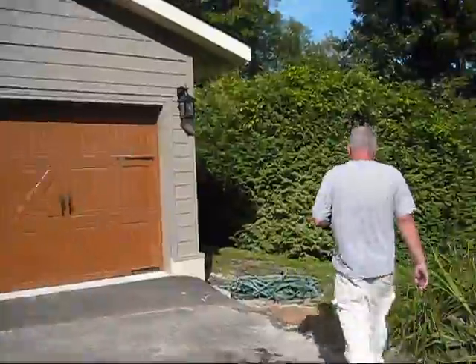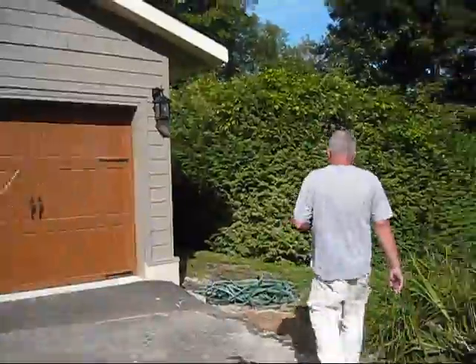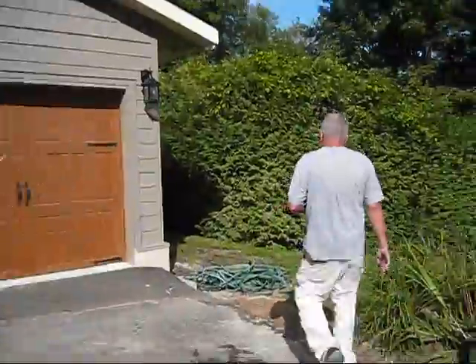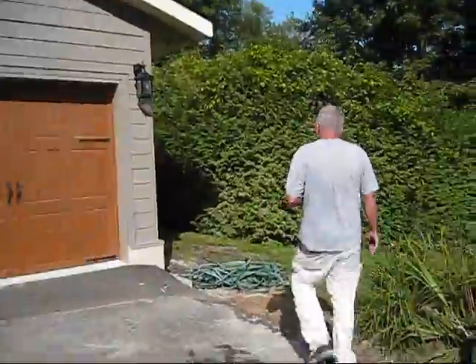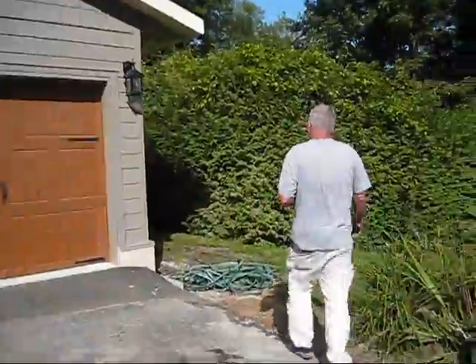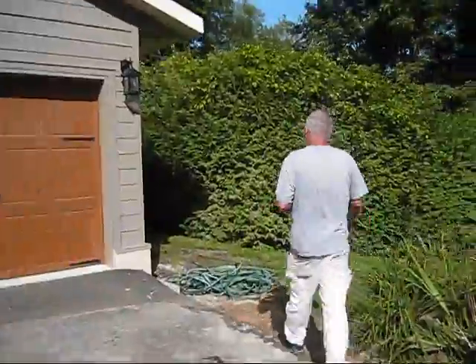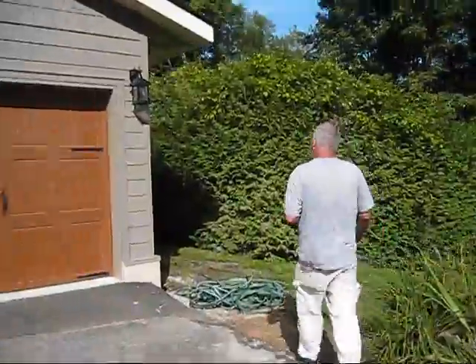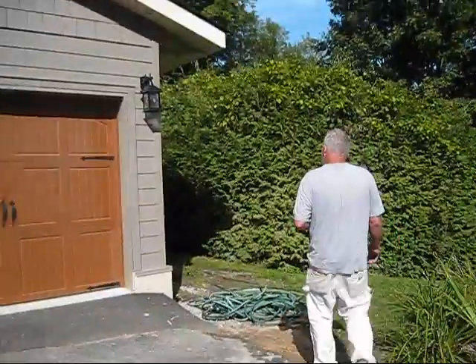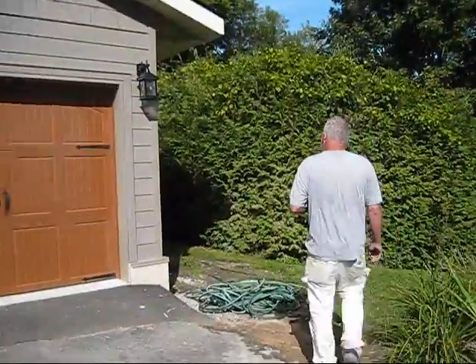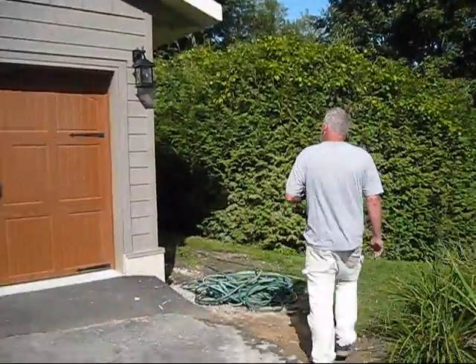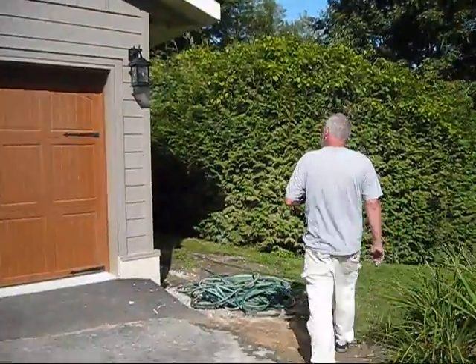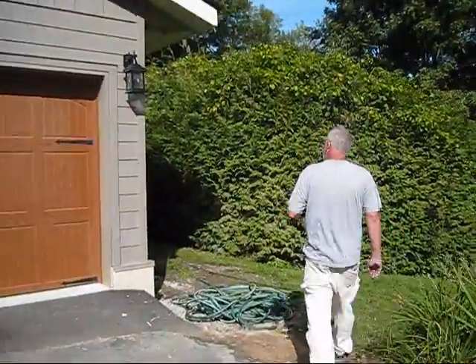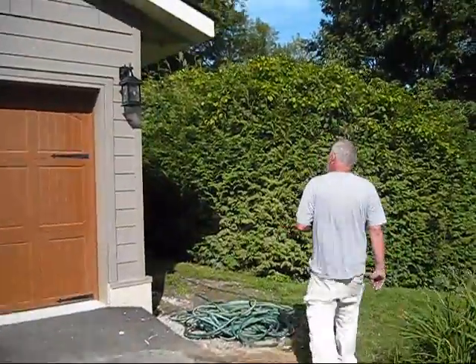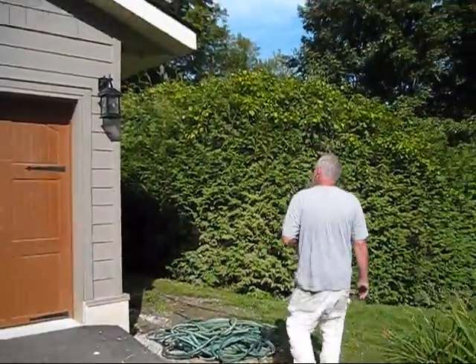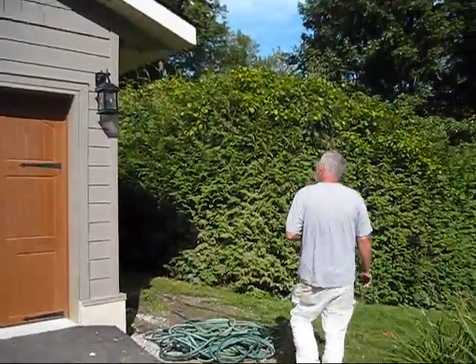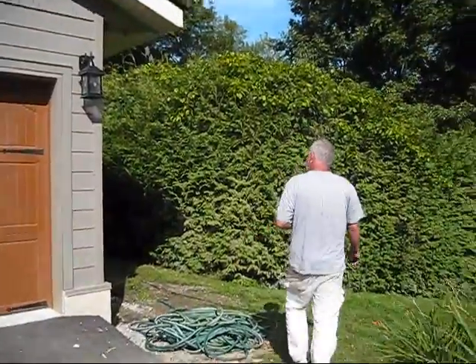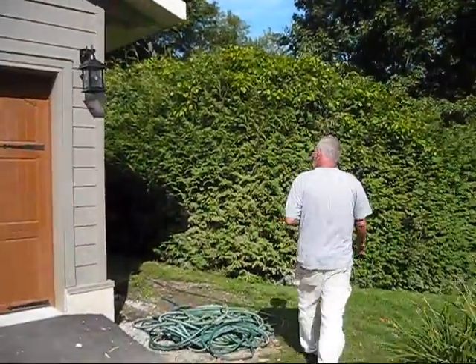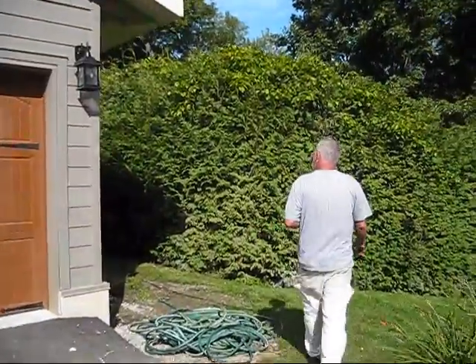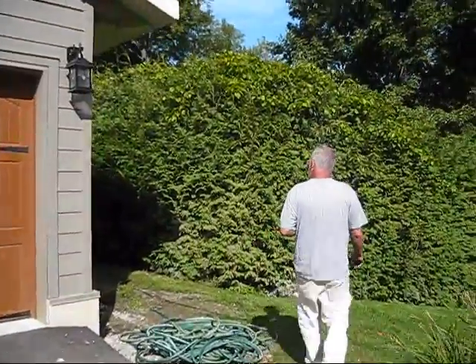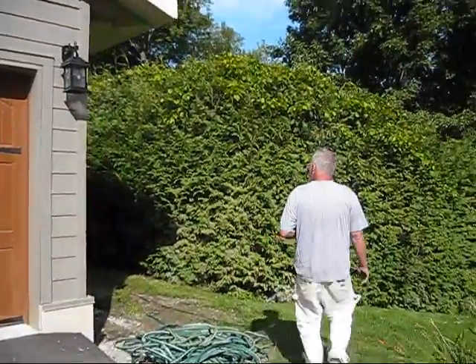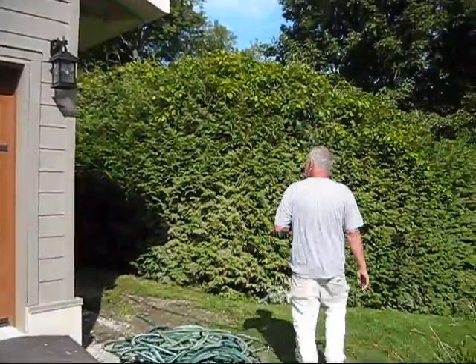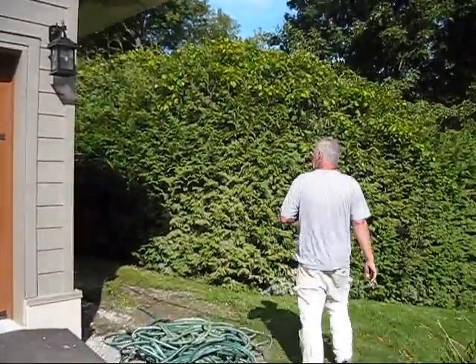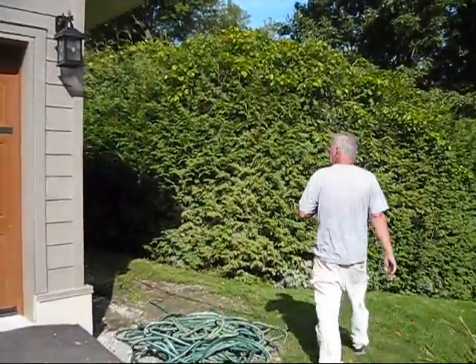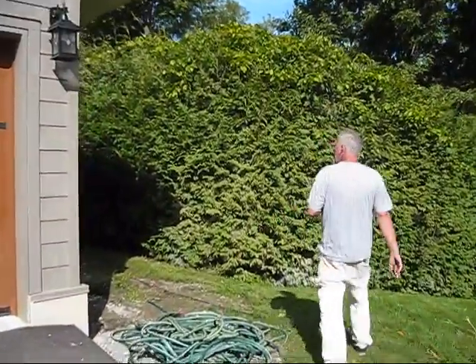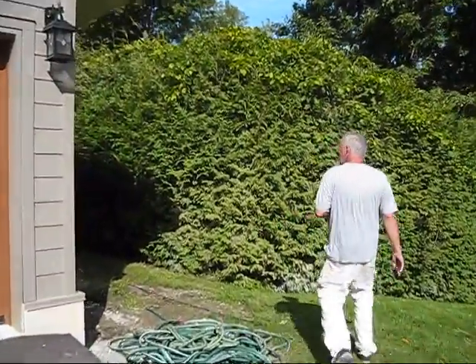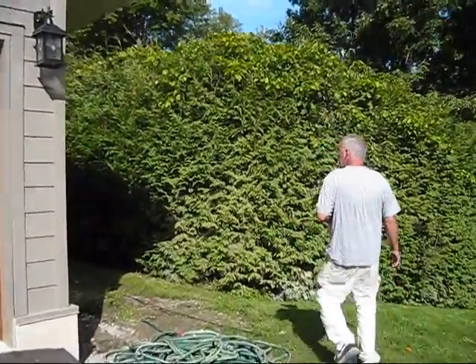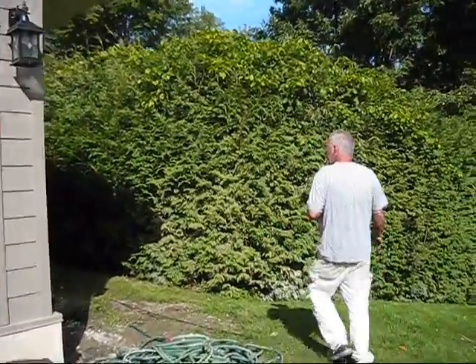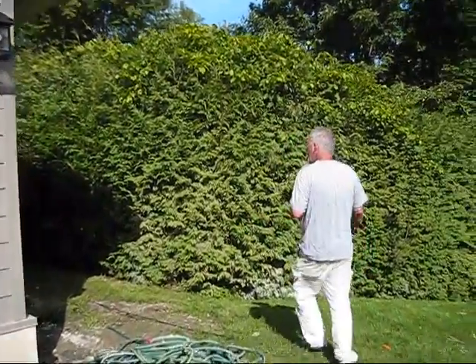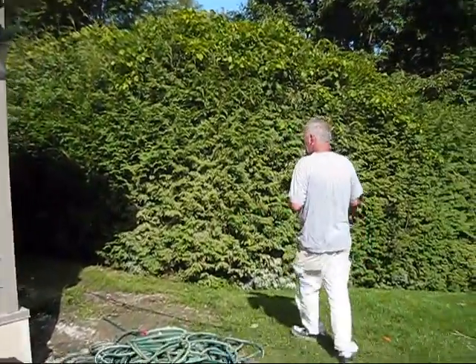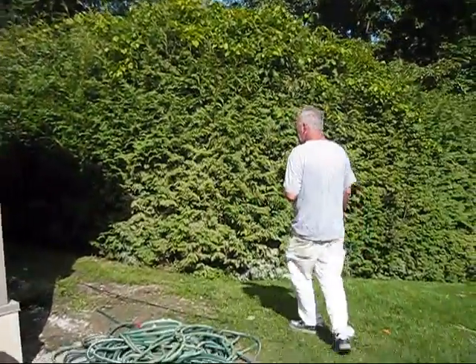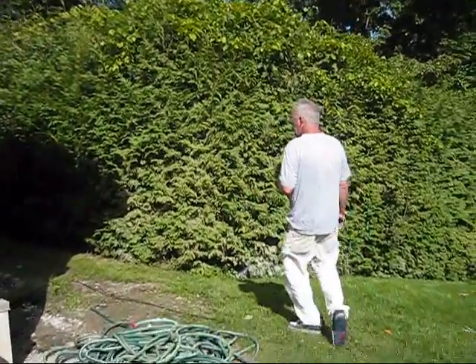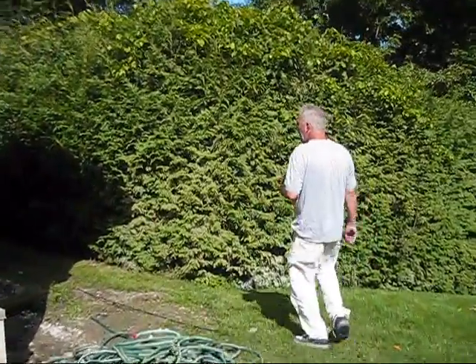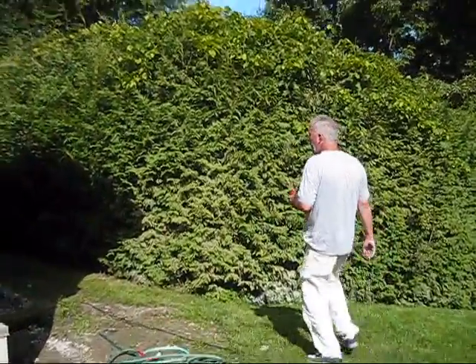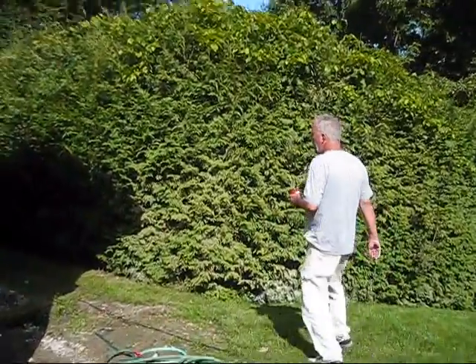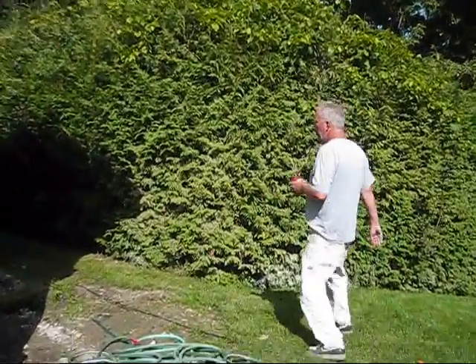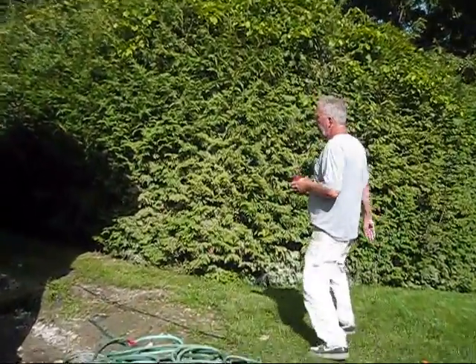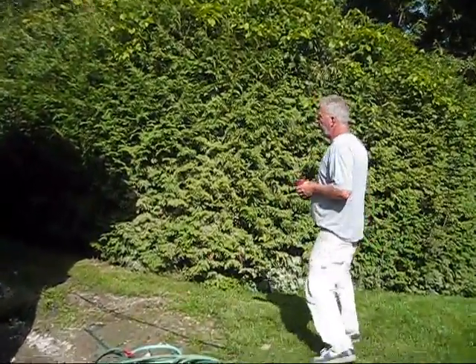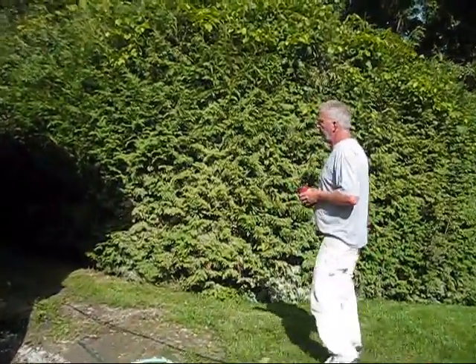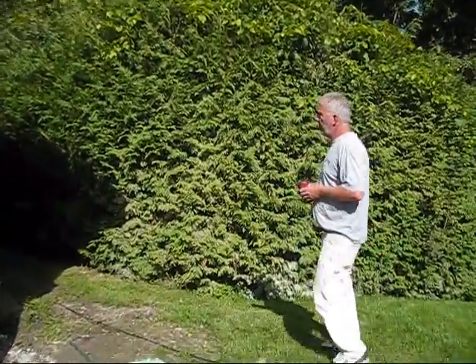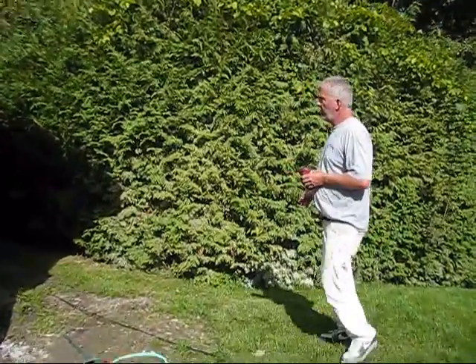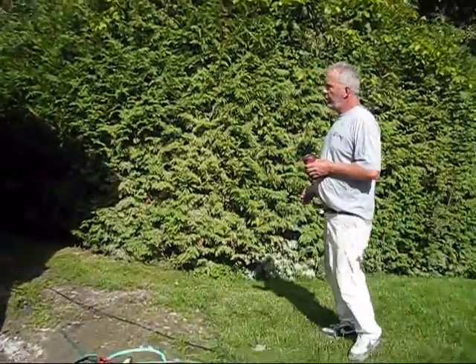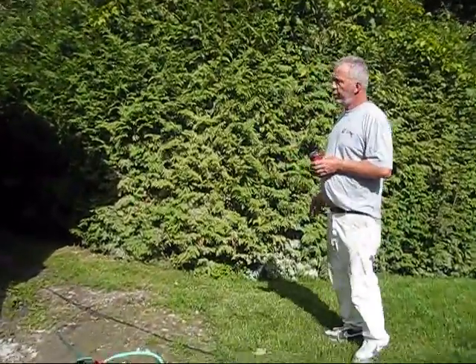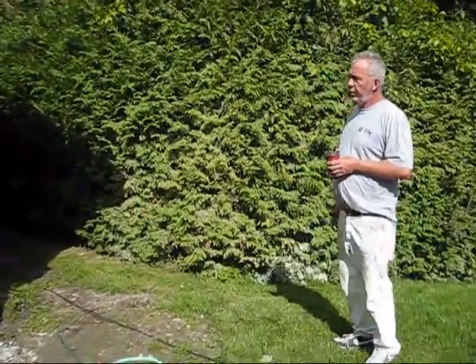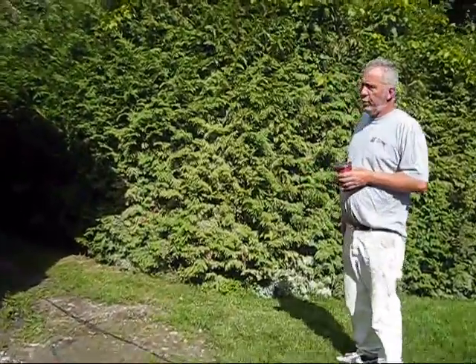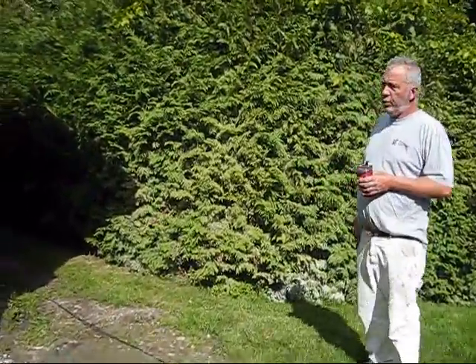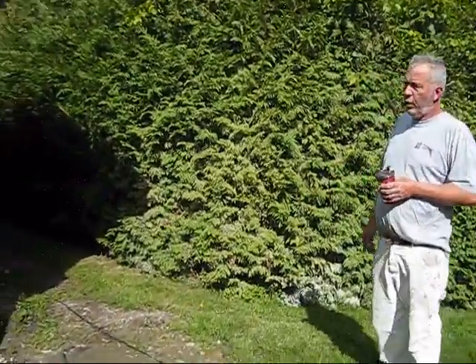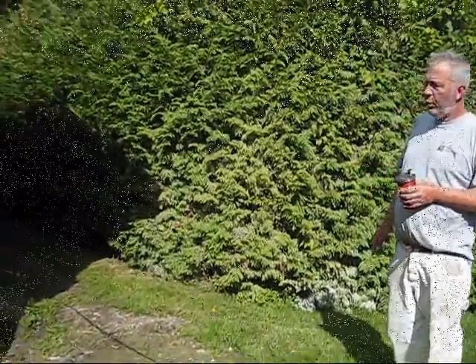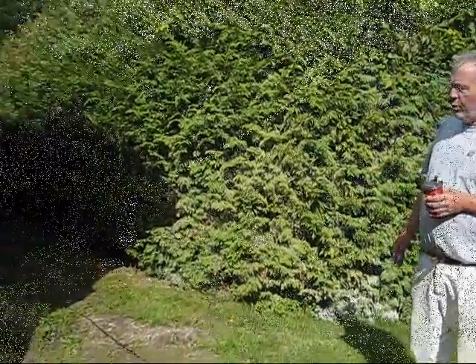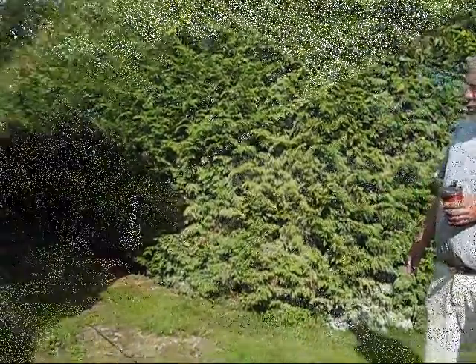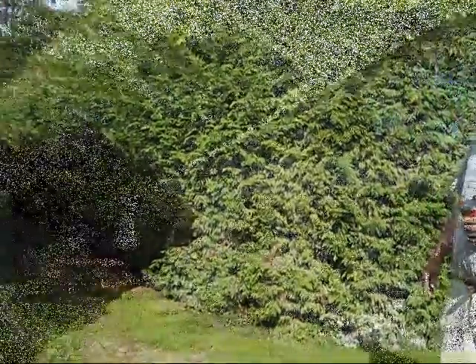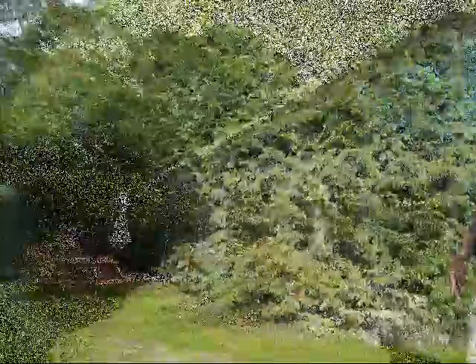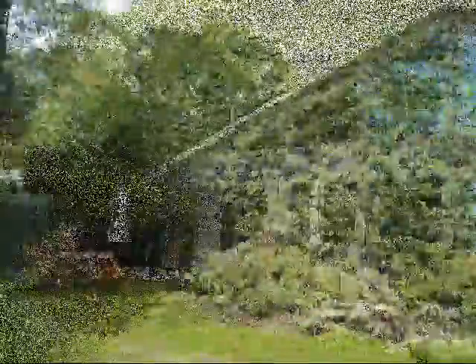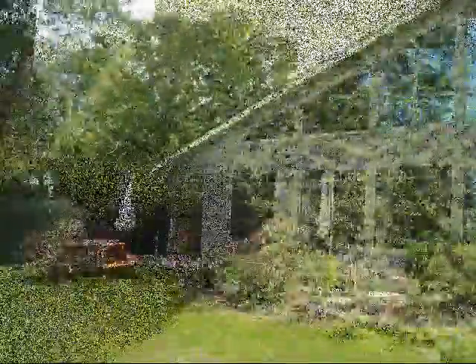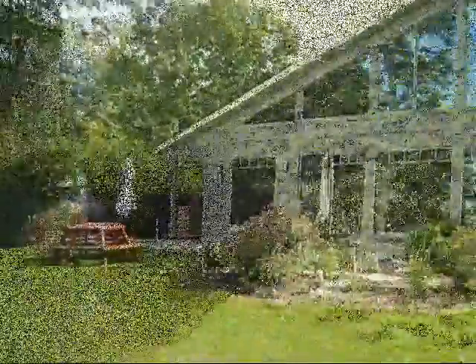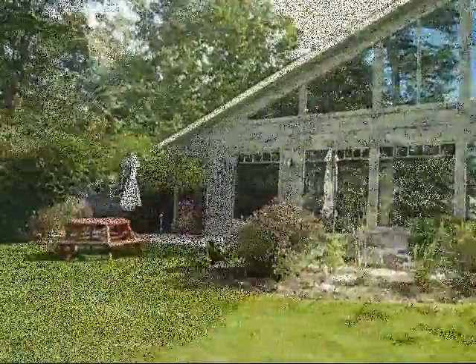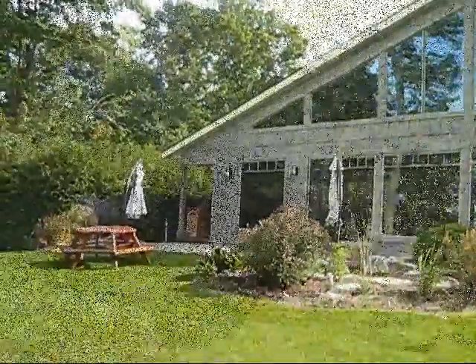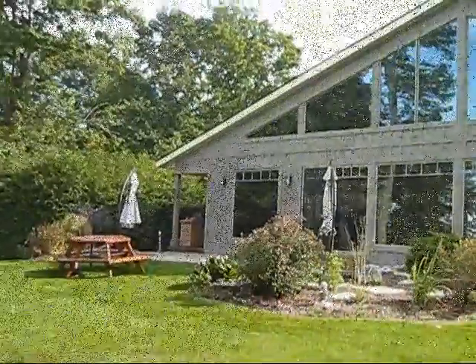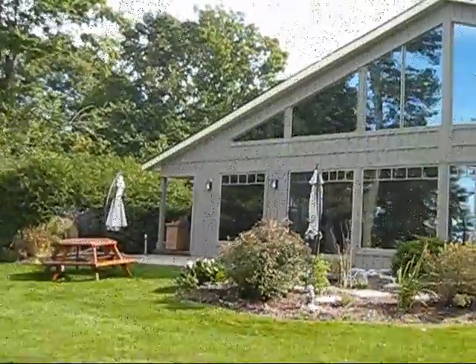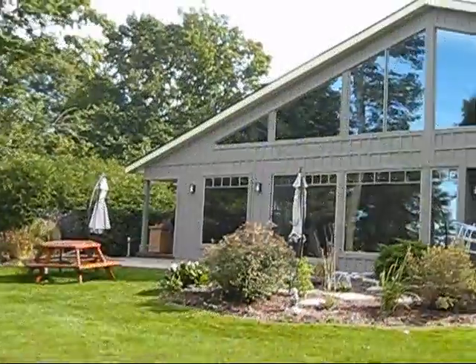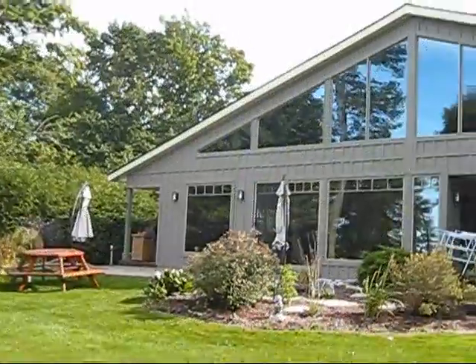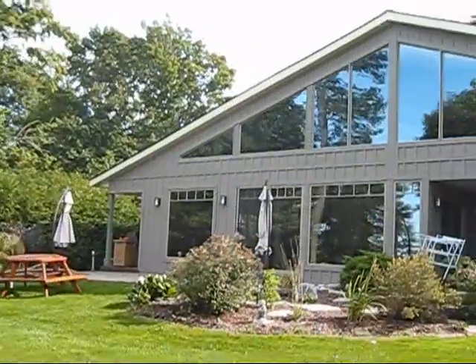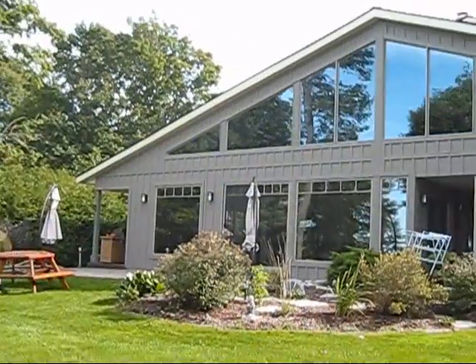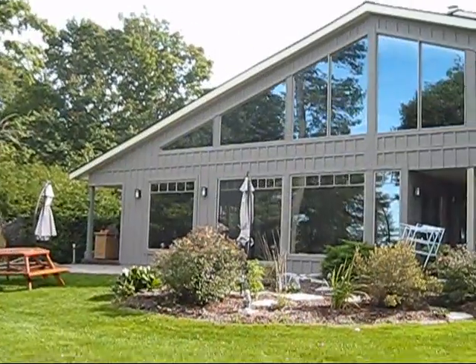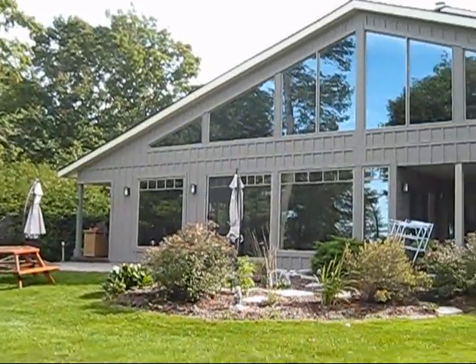This wall took us about four and a half hours to do two coats with prep, on the back side of the house.